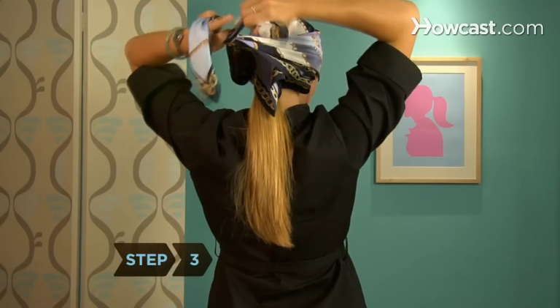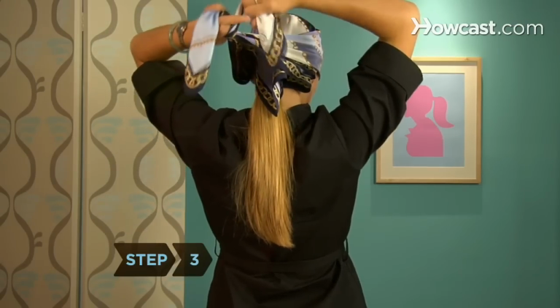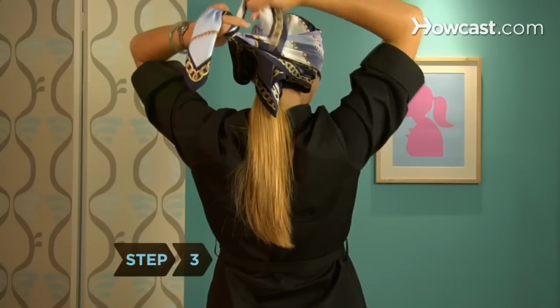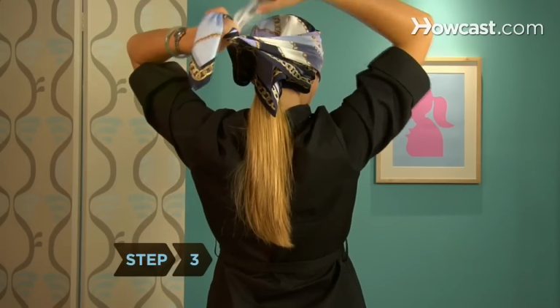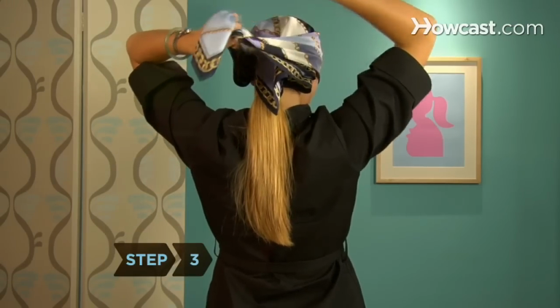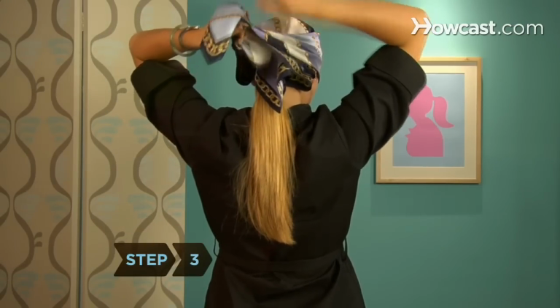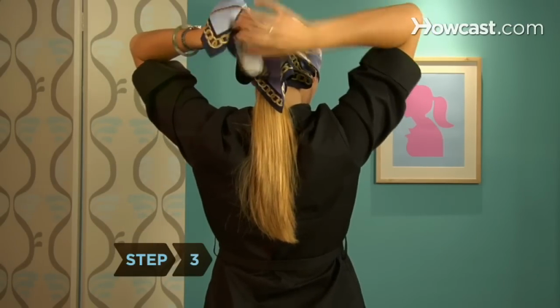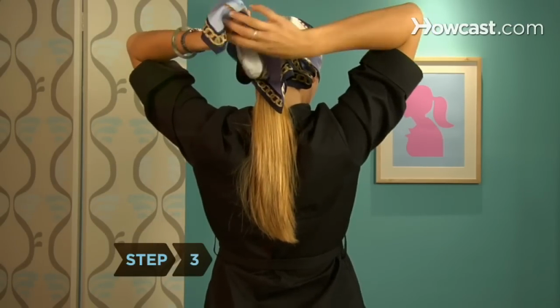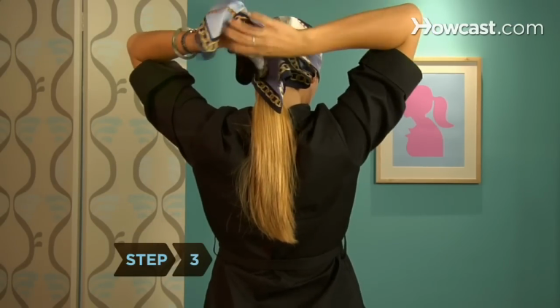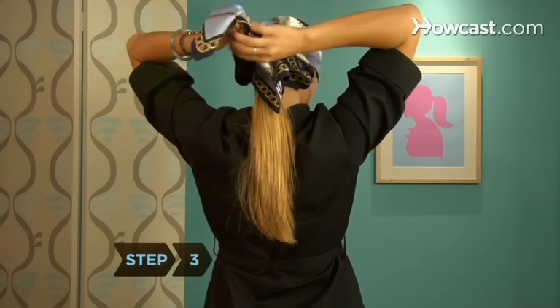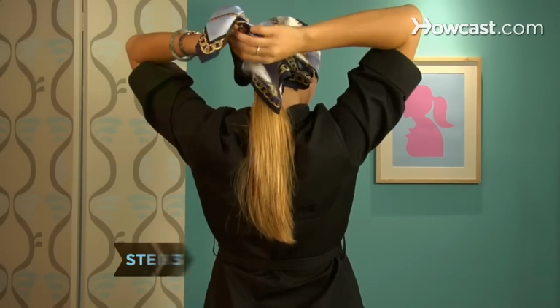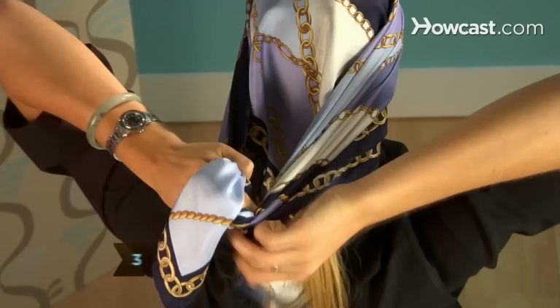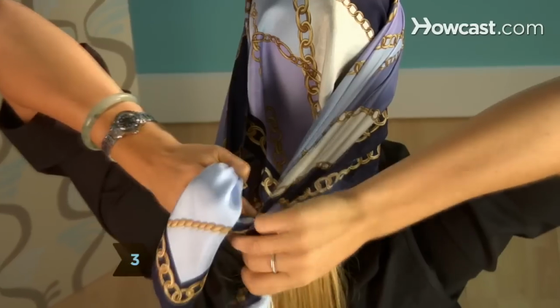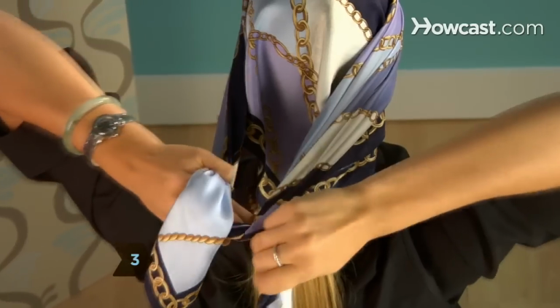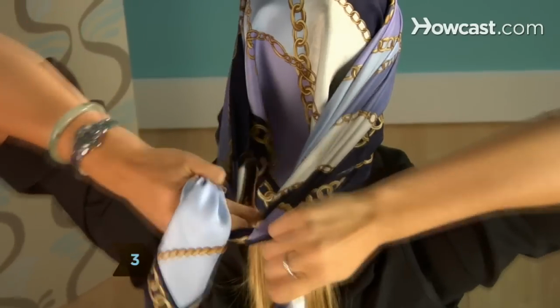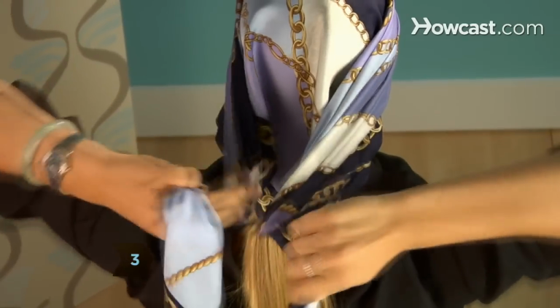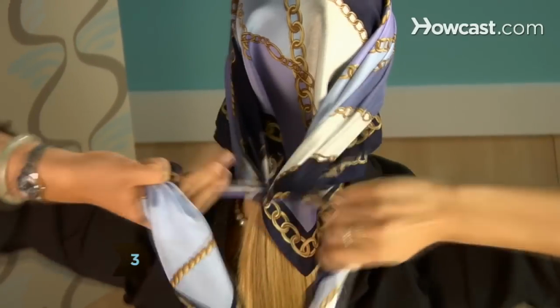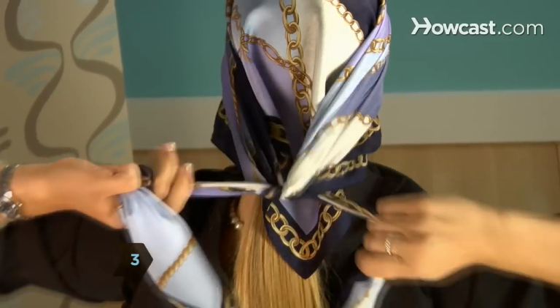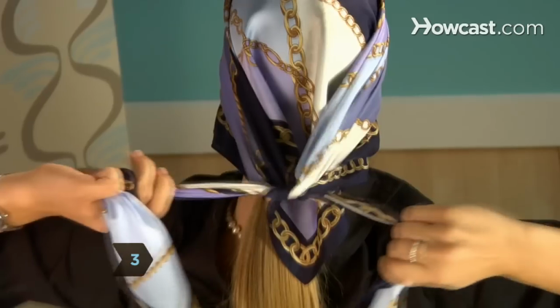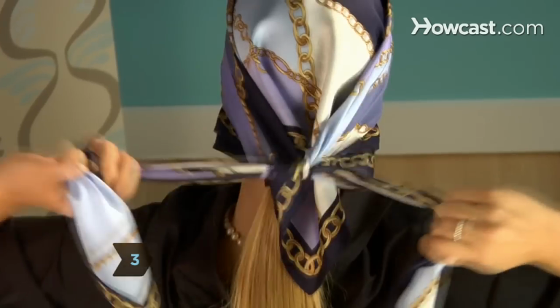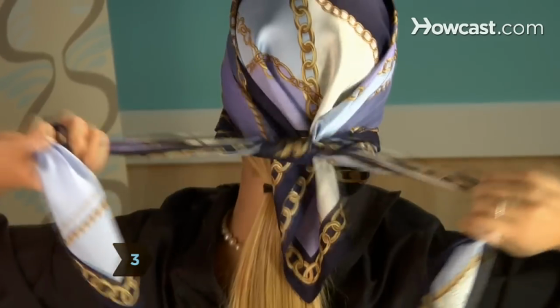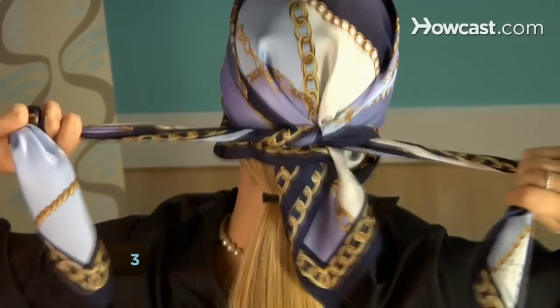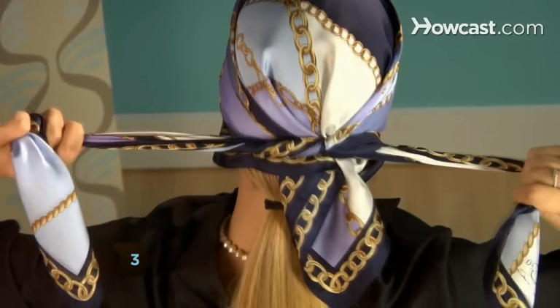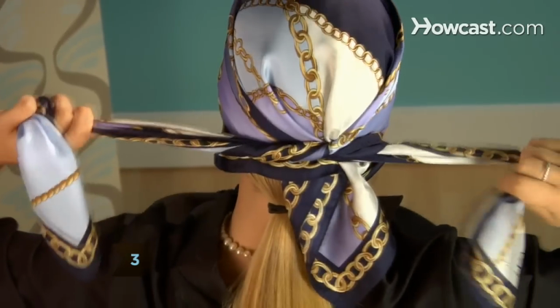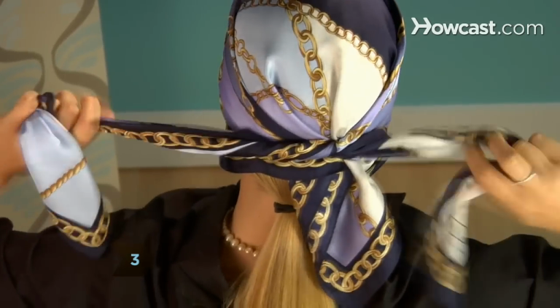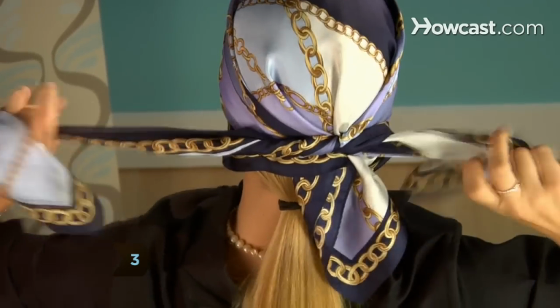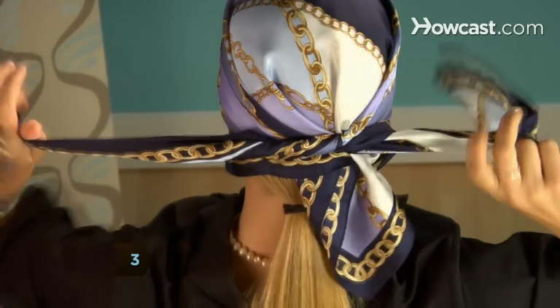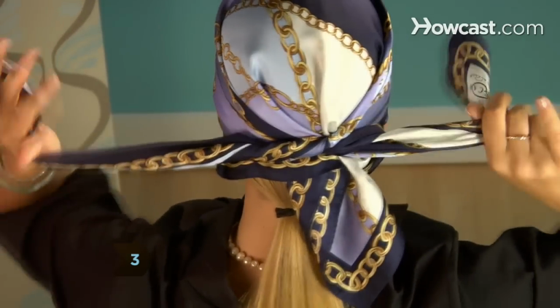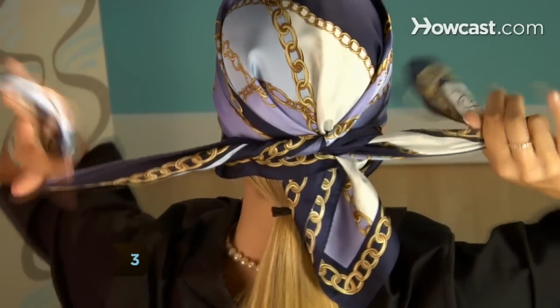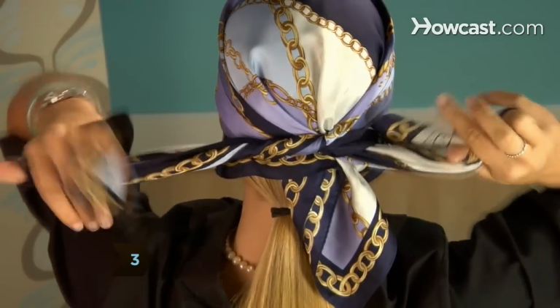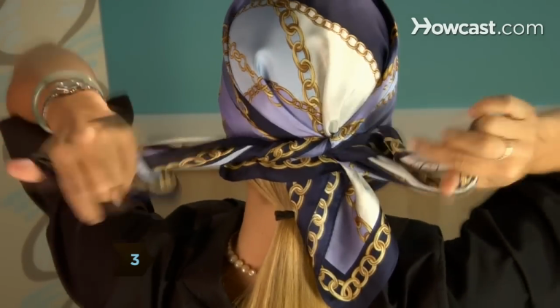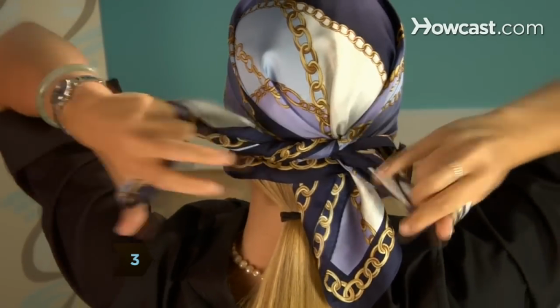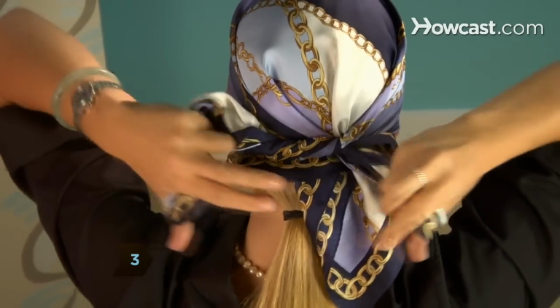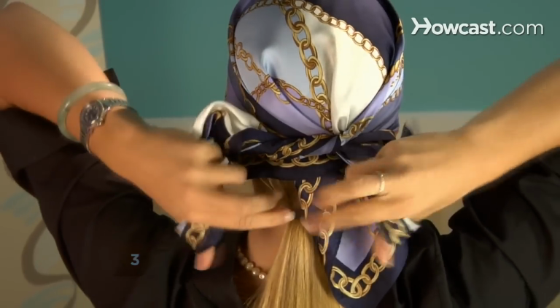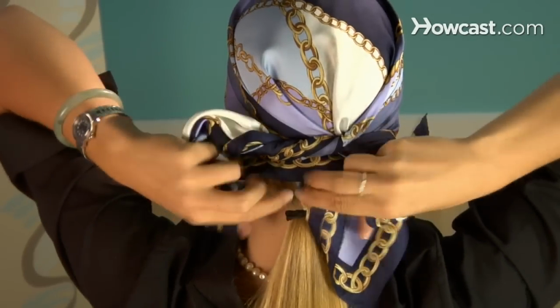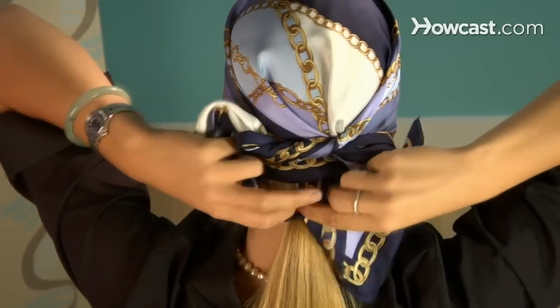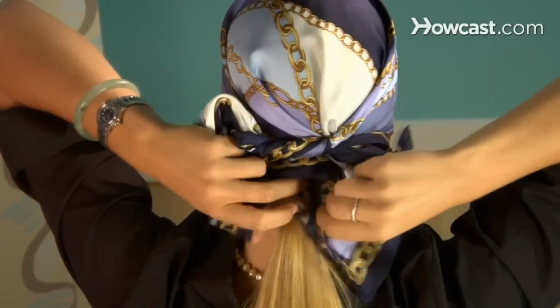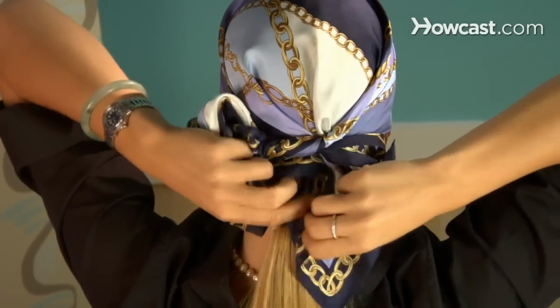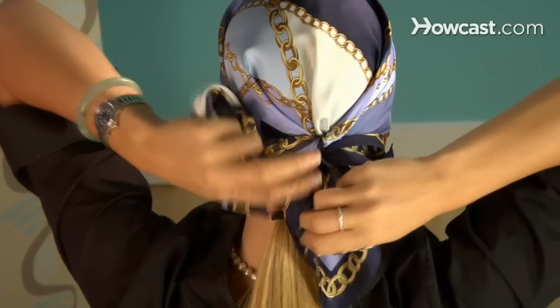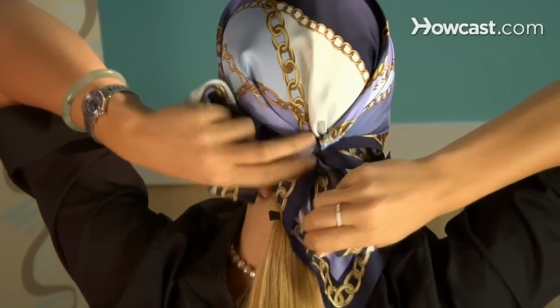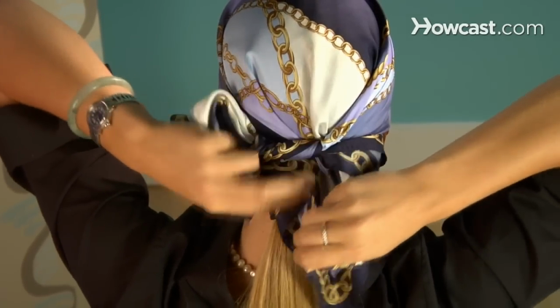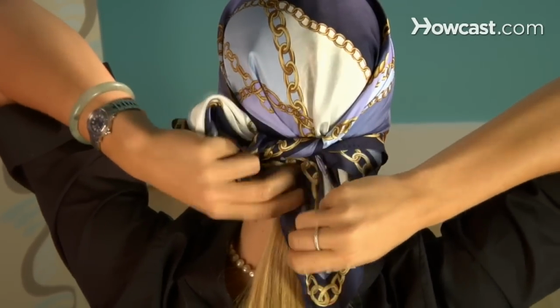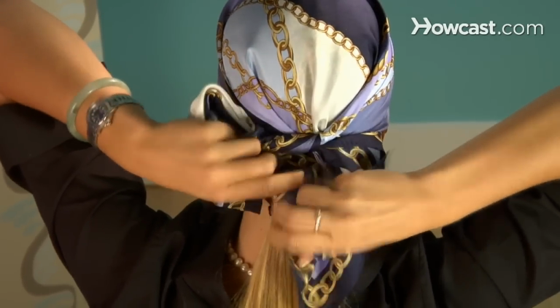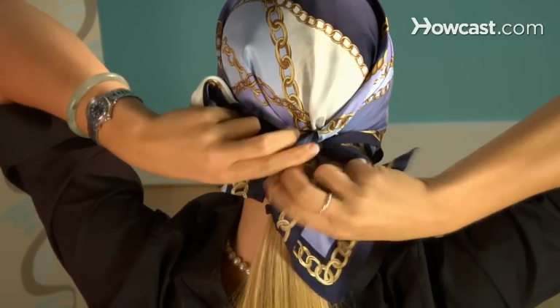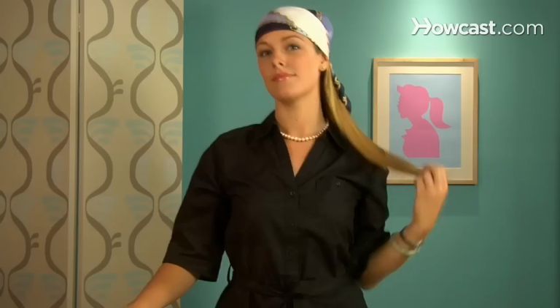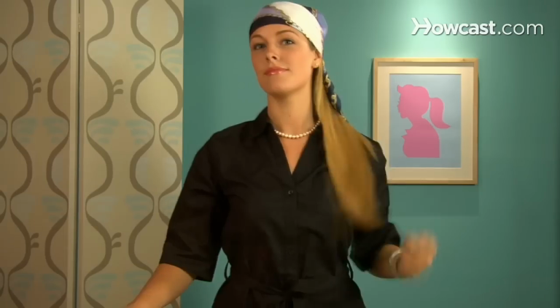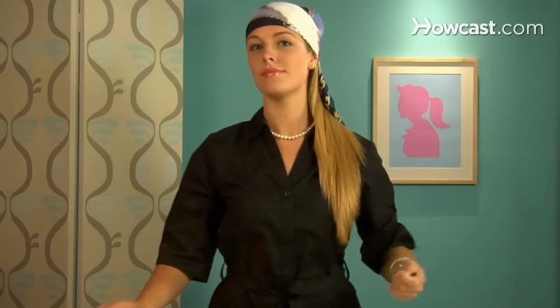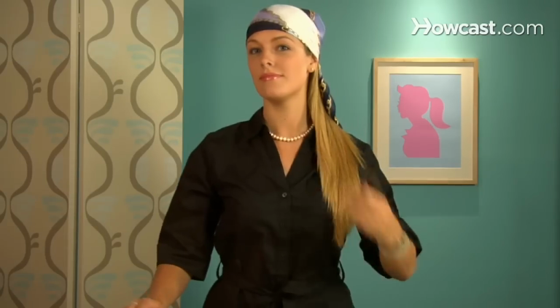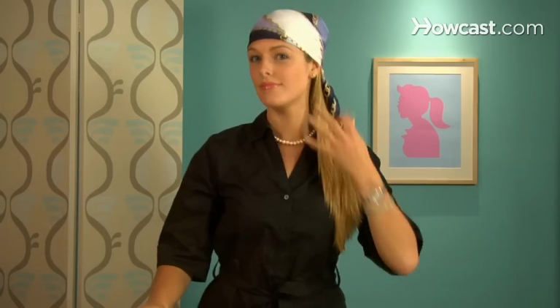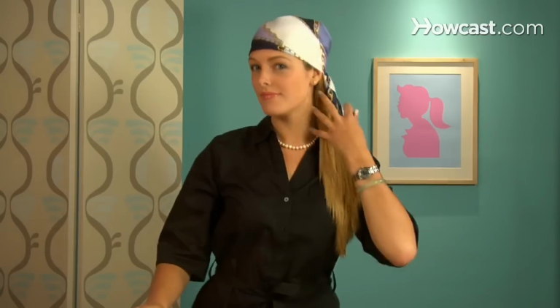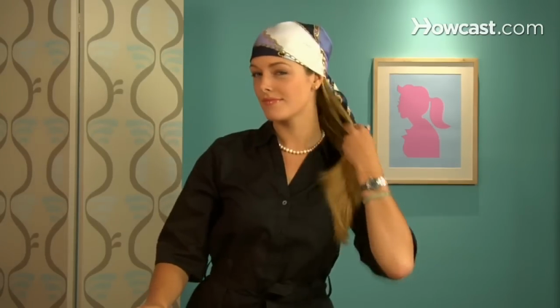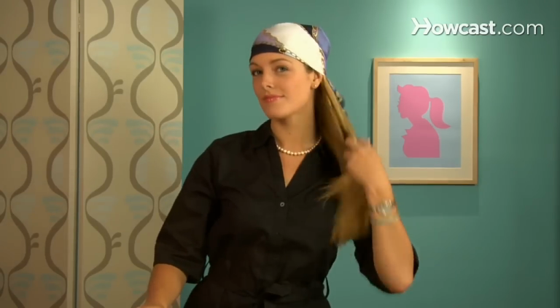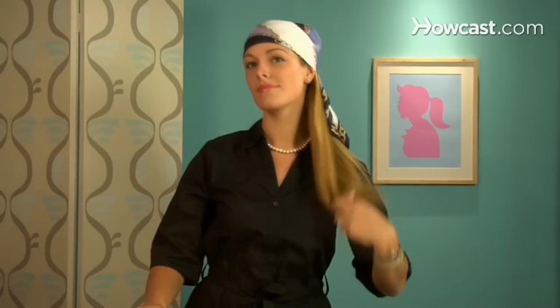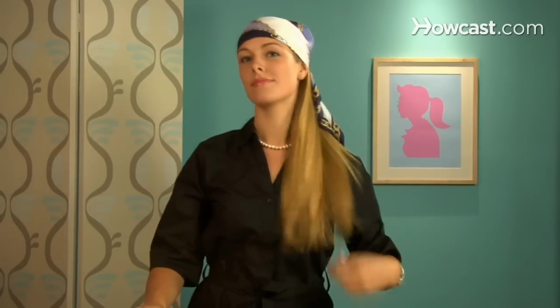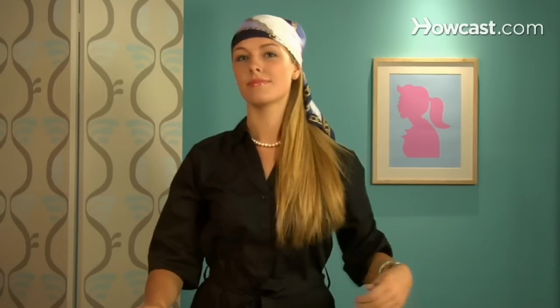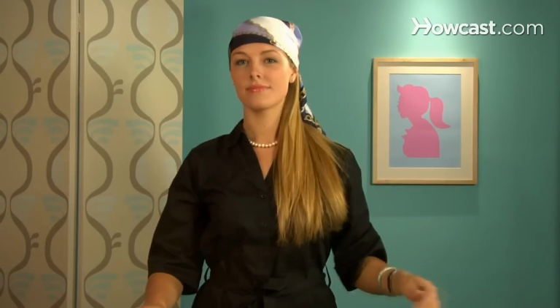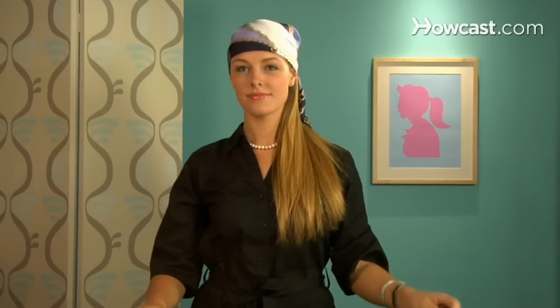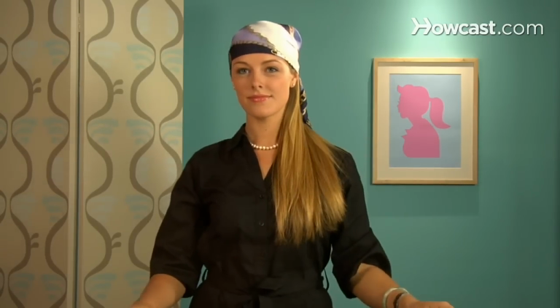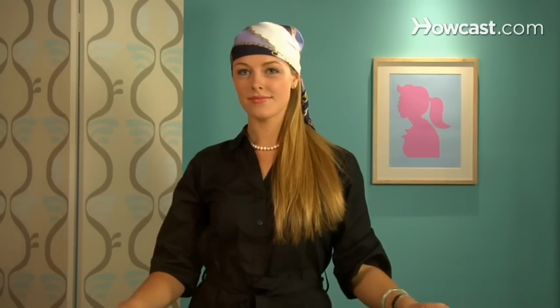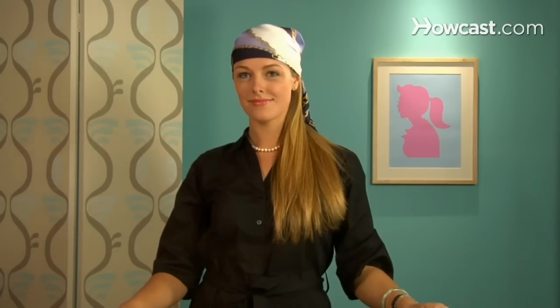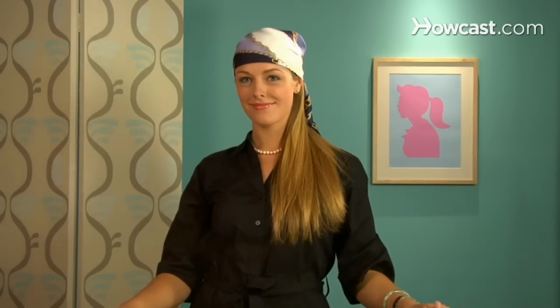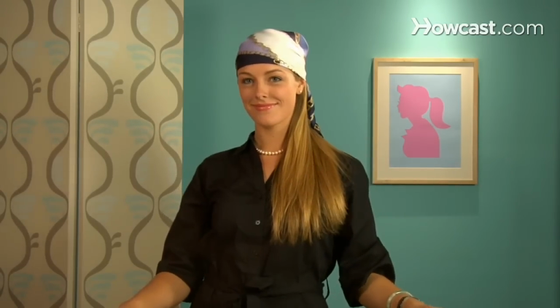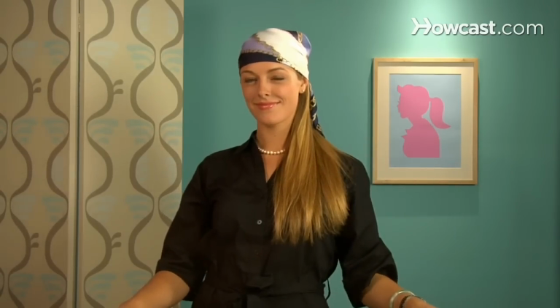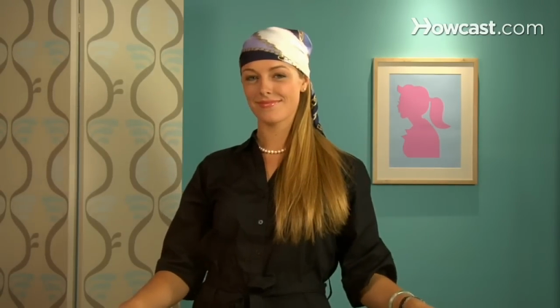Step 3: Knot the two side points over the top point of the scarf, don your oversized sunglasses, and pretend you're a celebrity incognito.